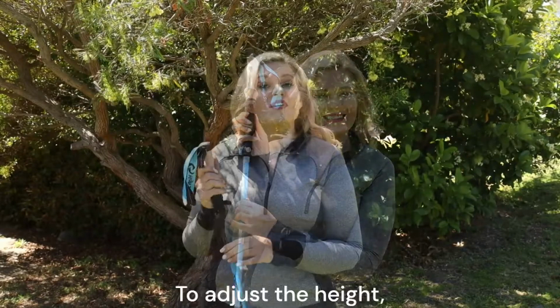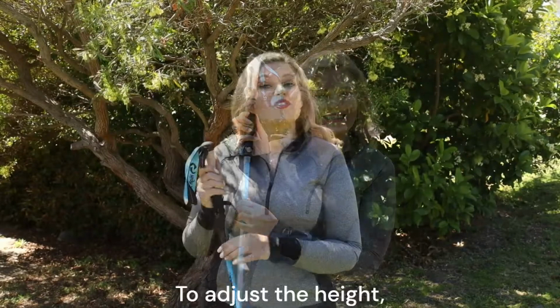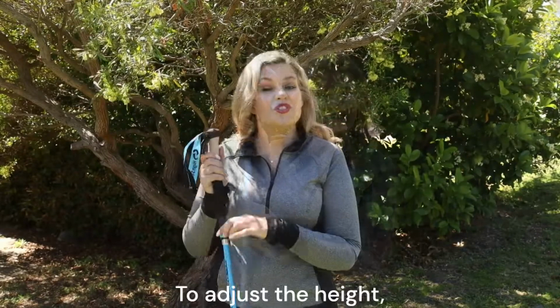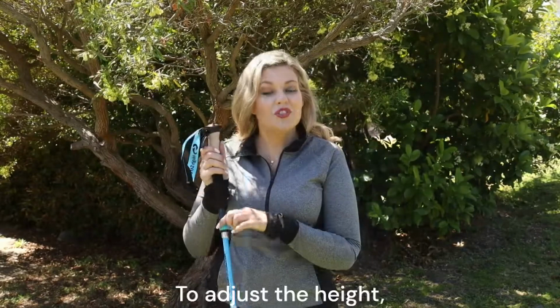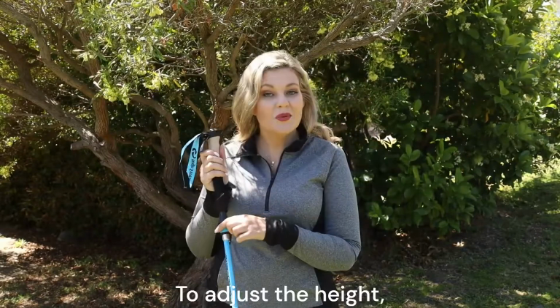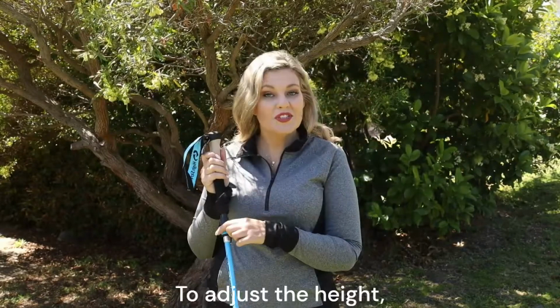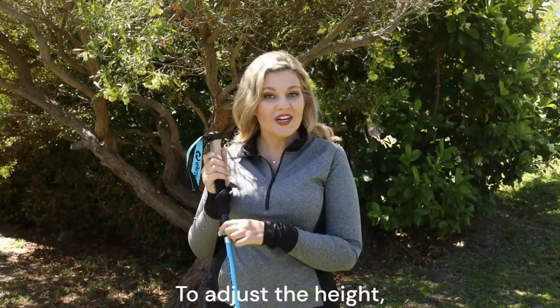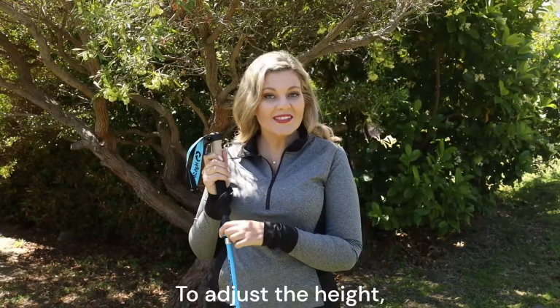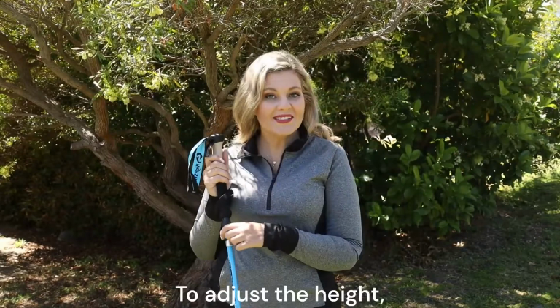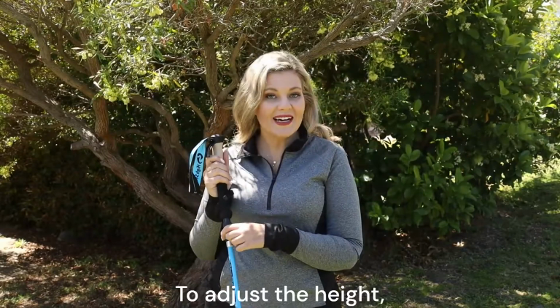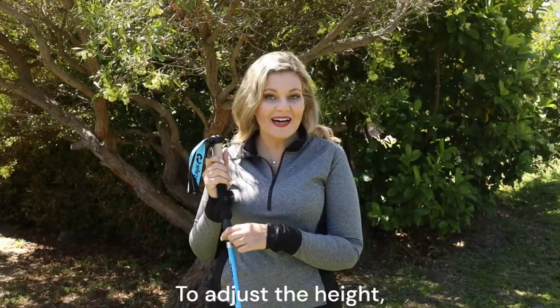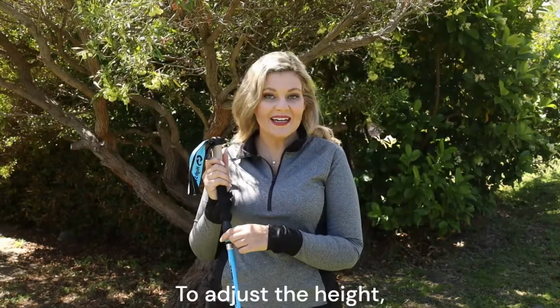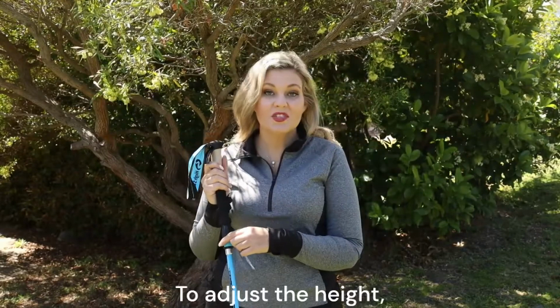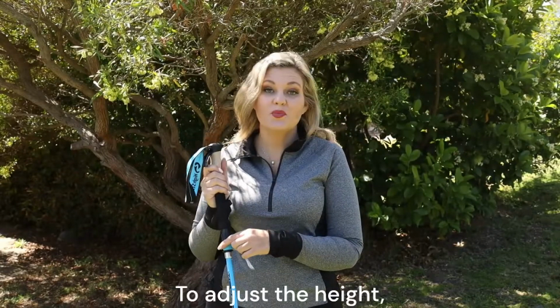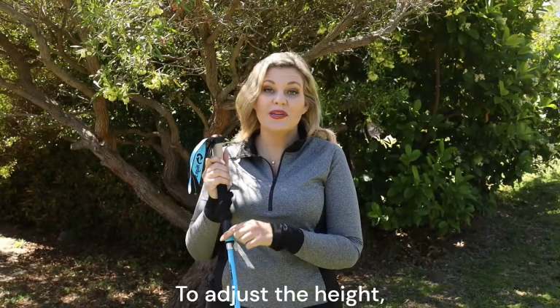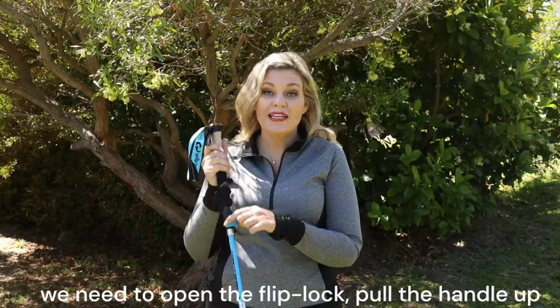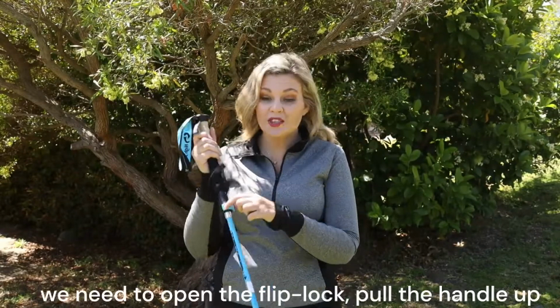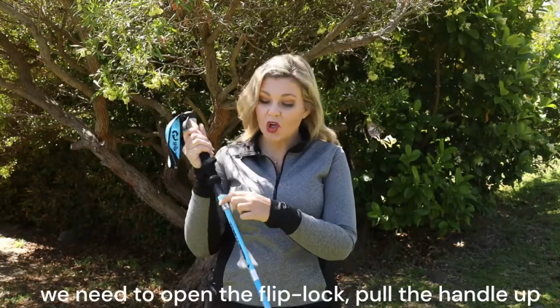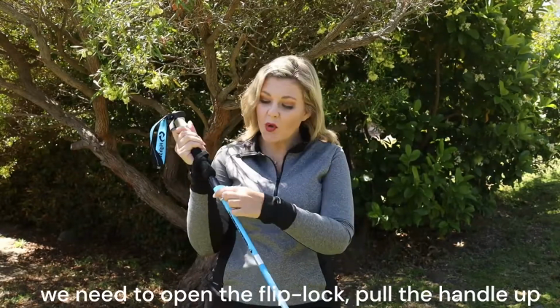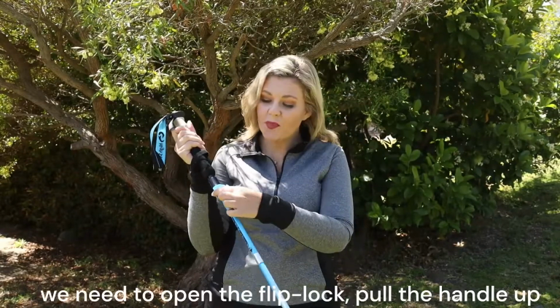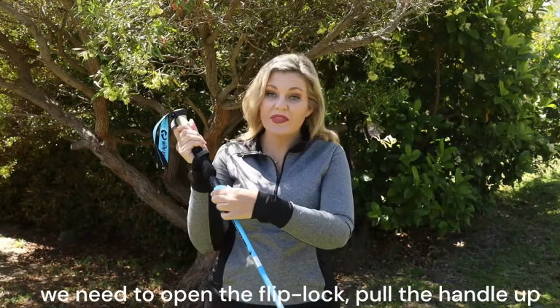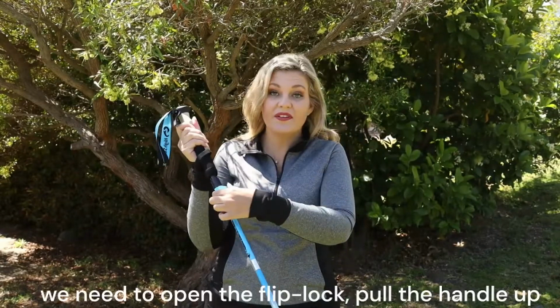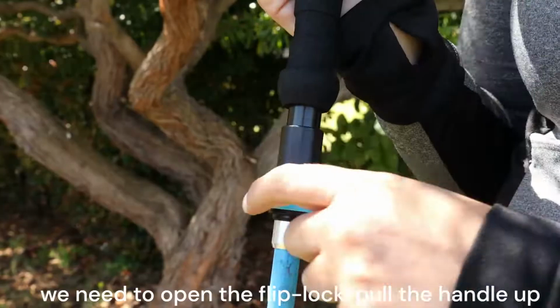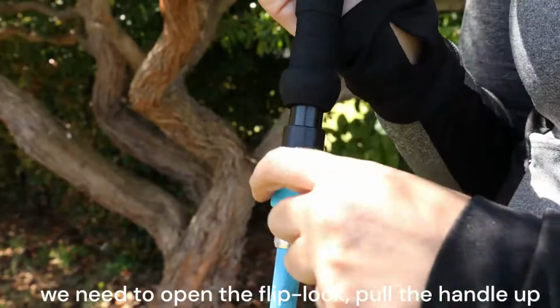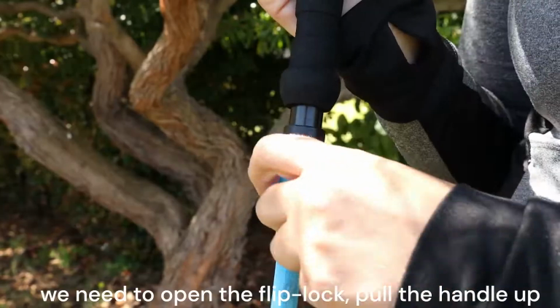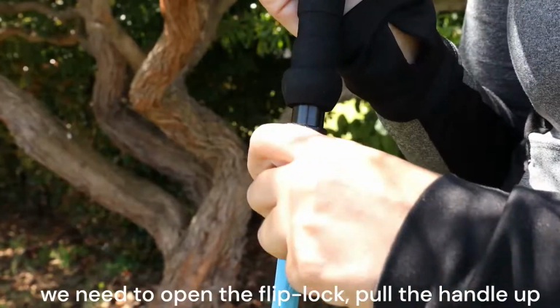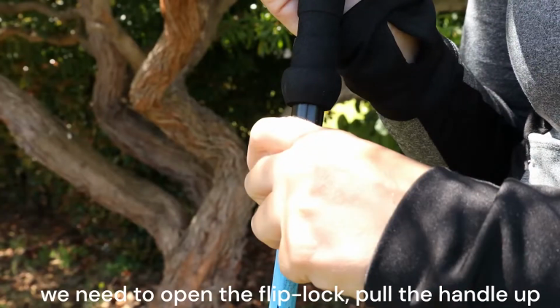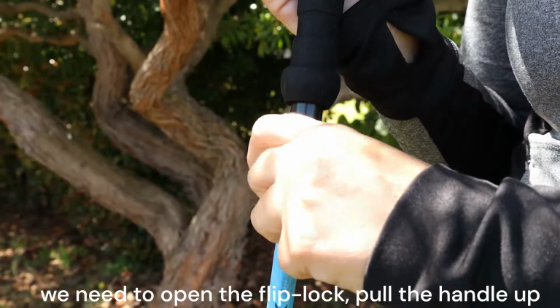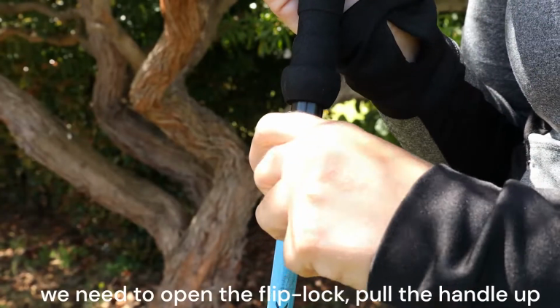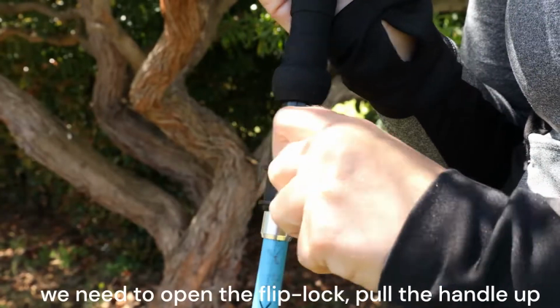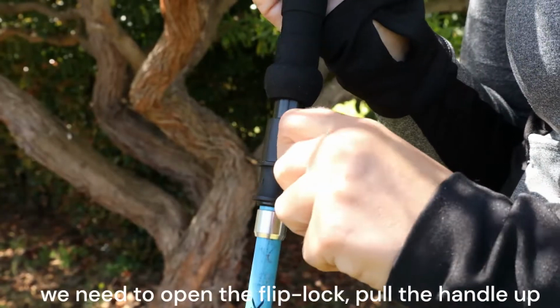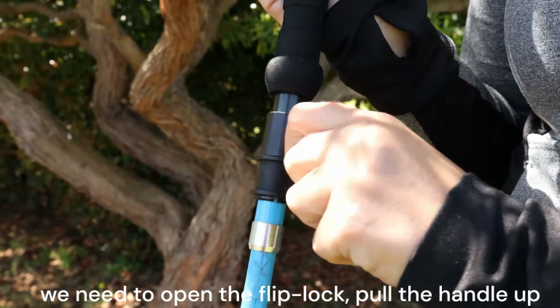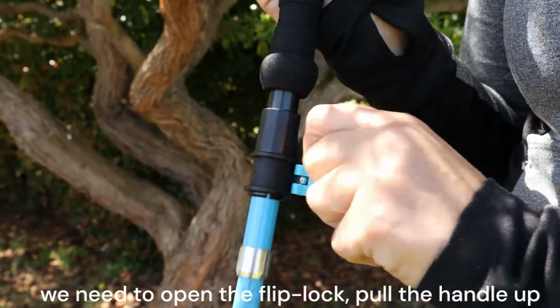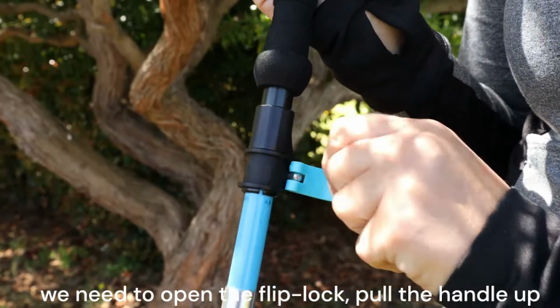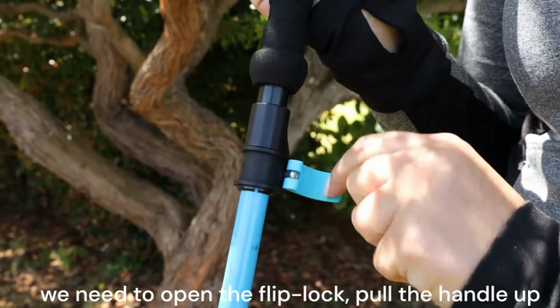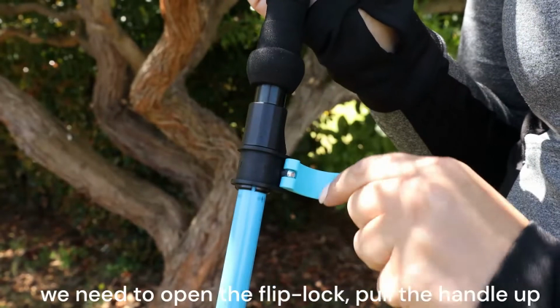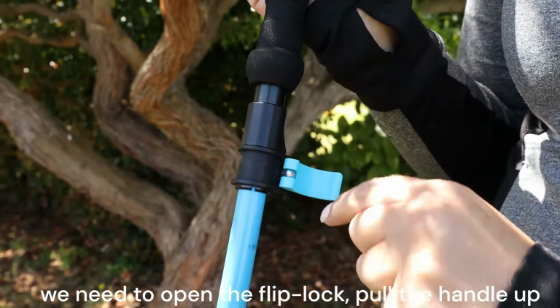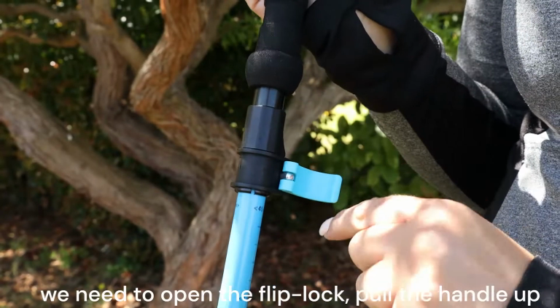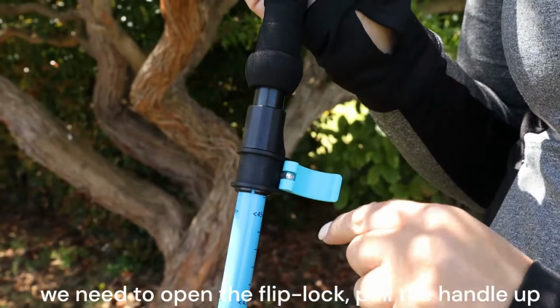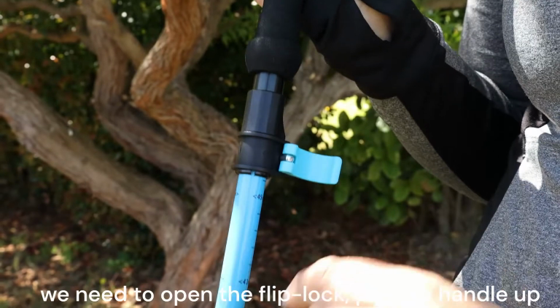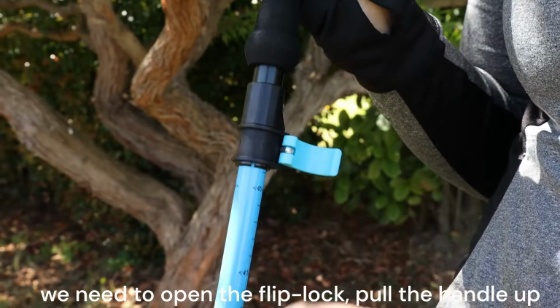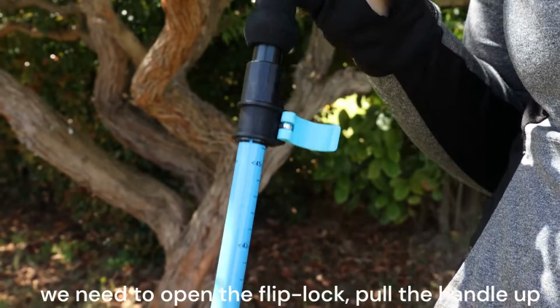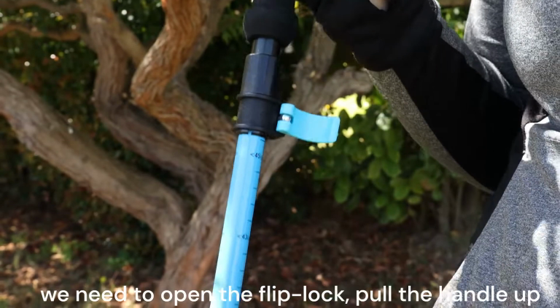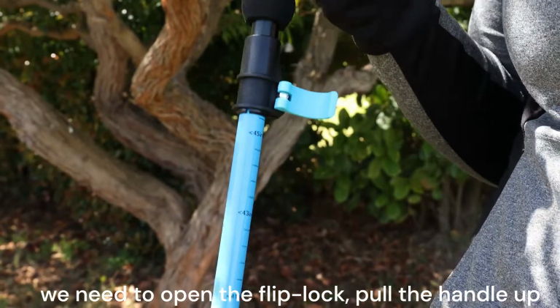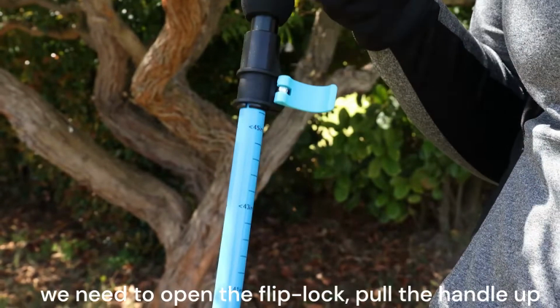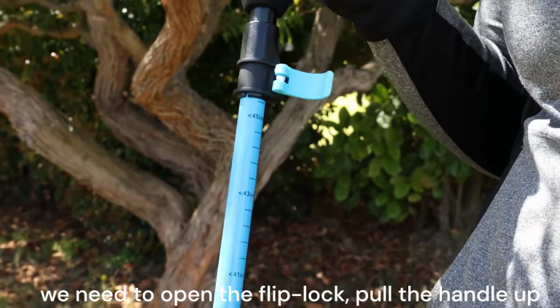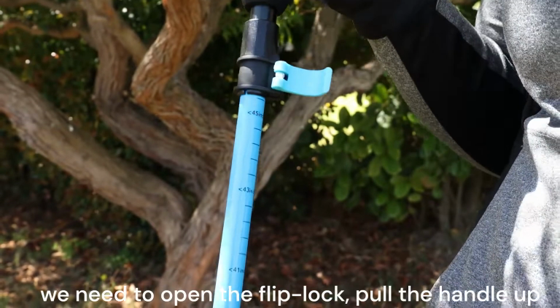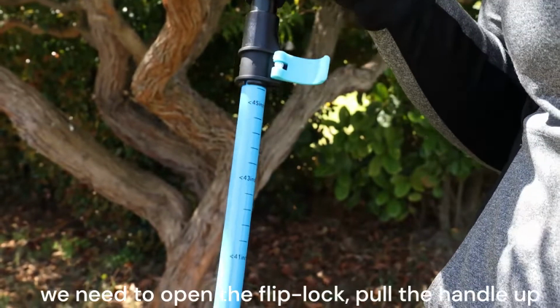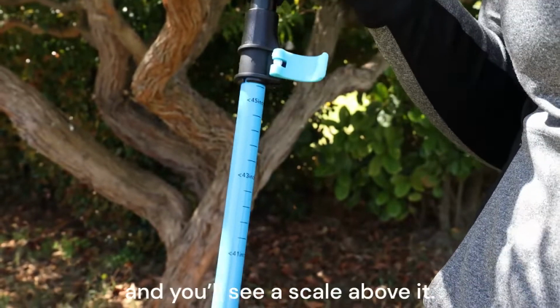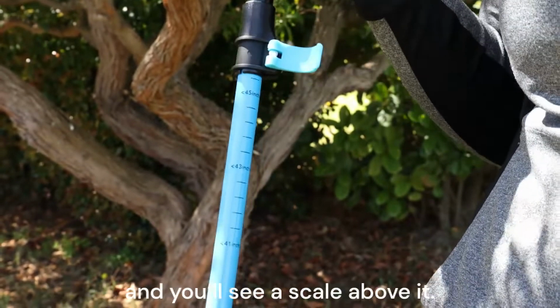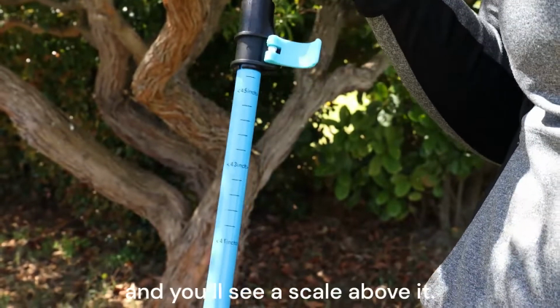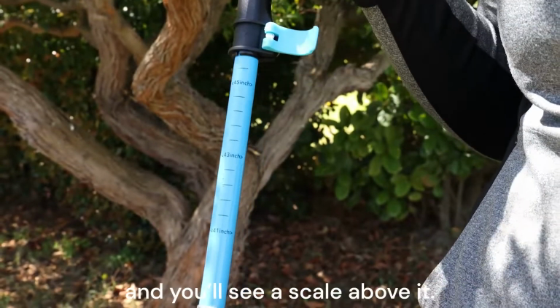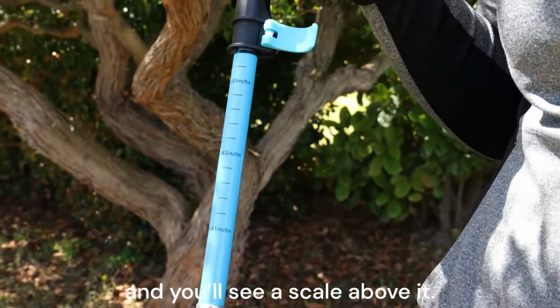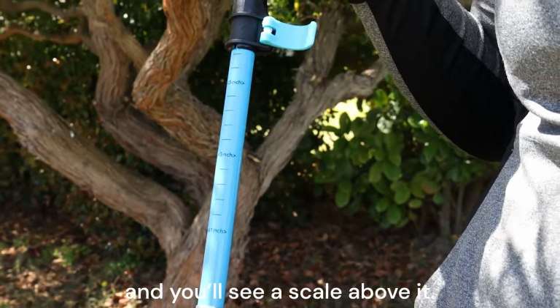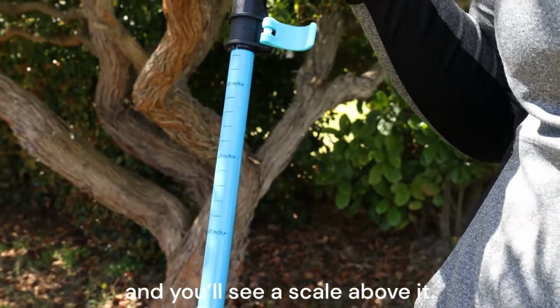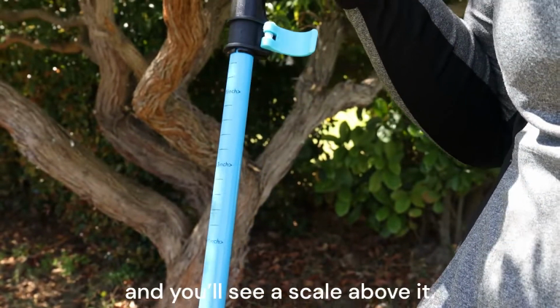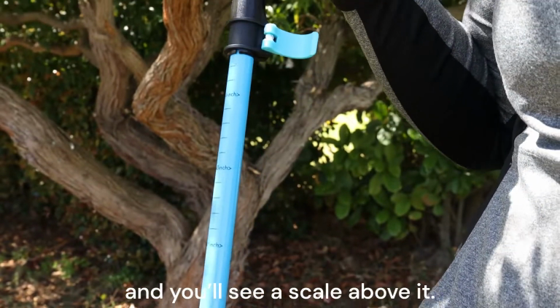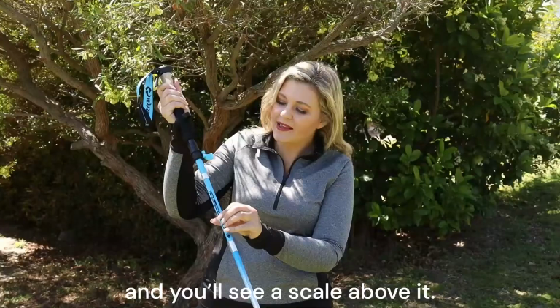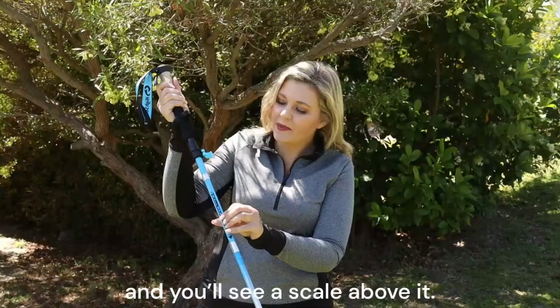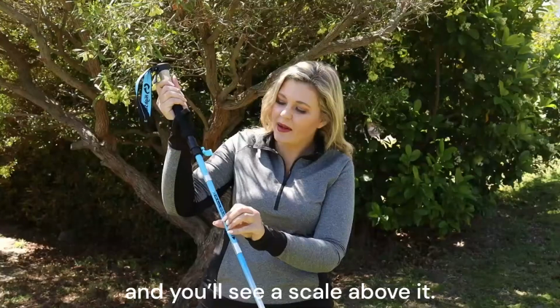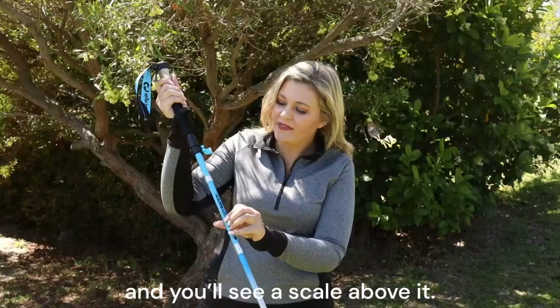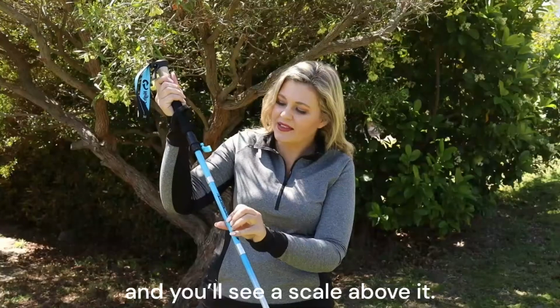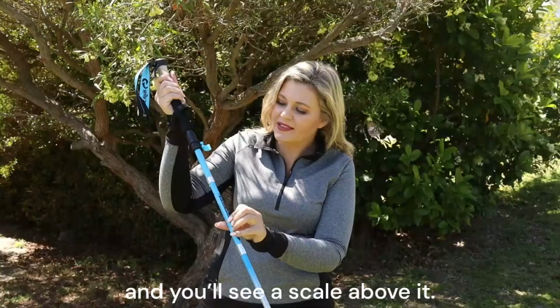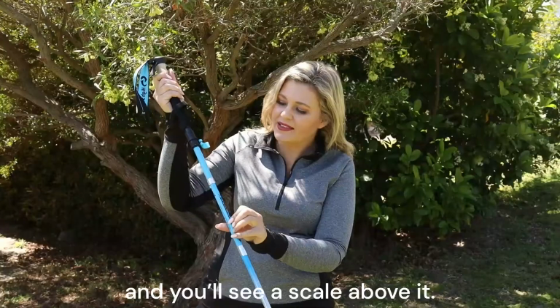To adjust the height, we need to open the flip lock, pull the handle up, and you'll see a scale above it.